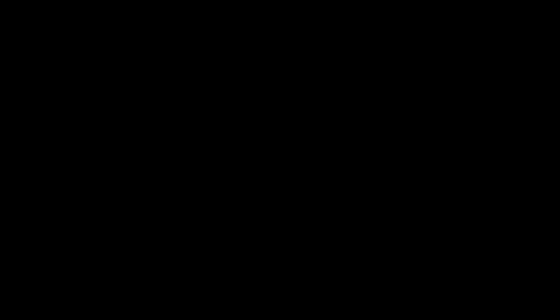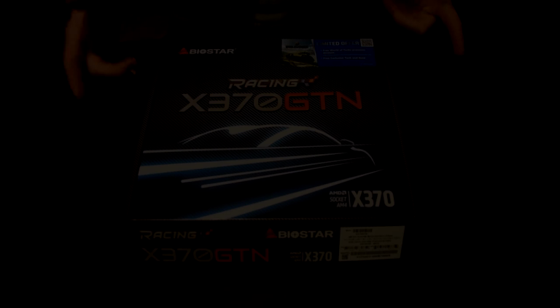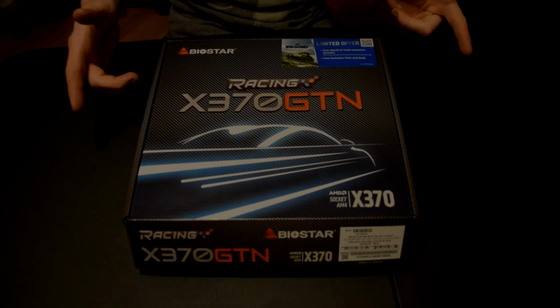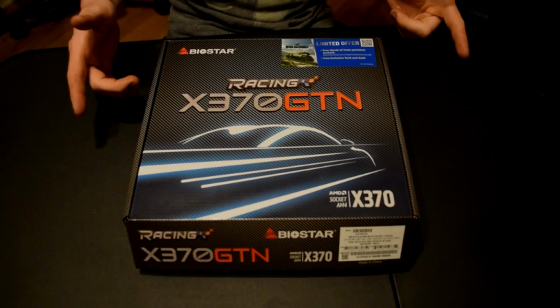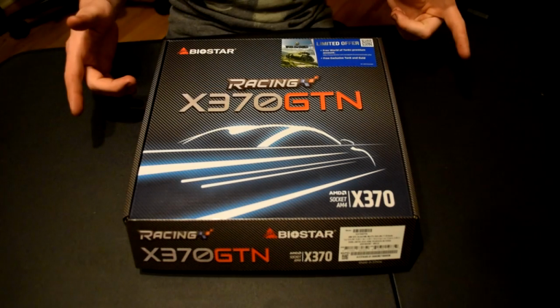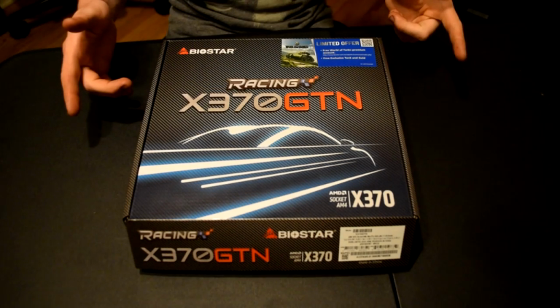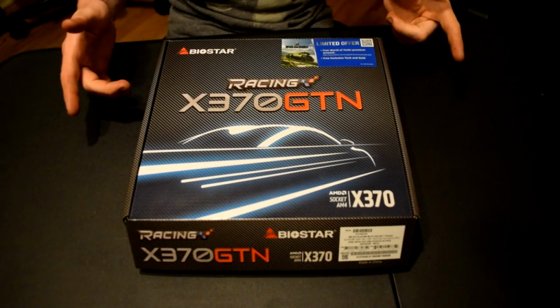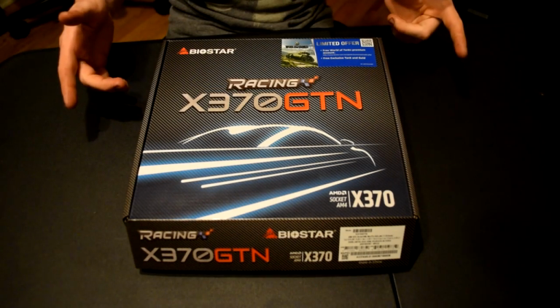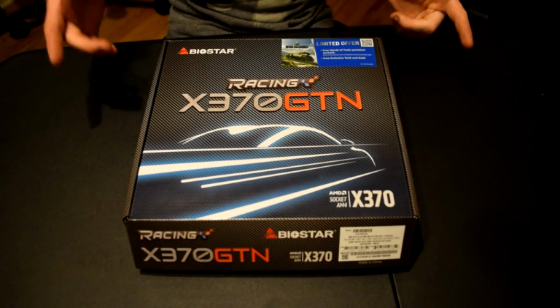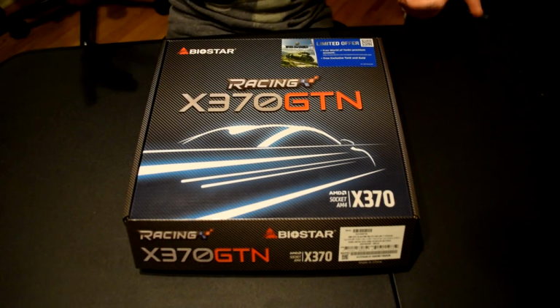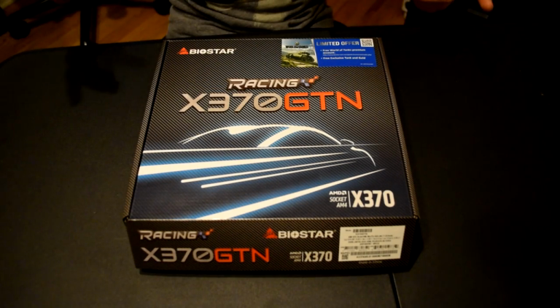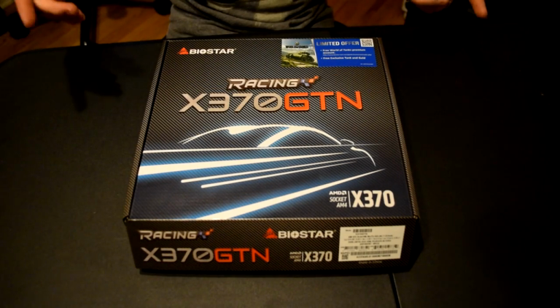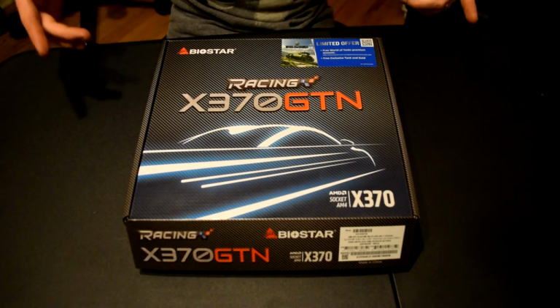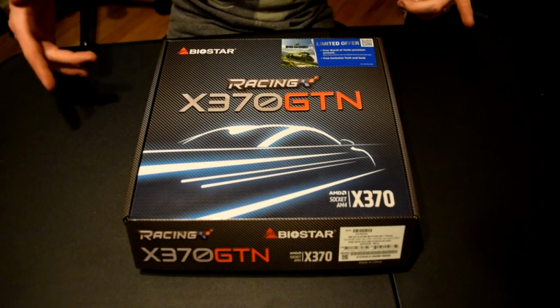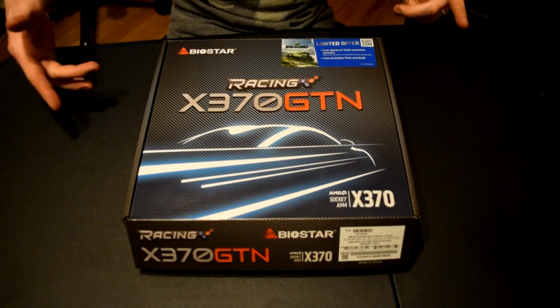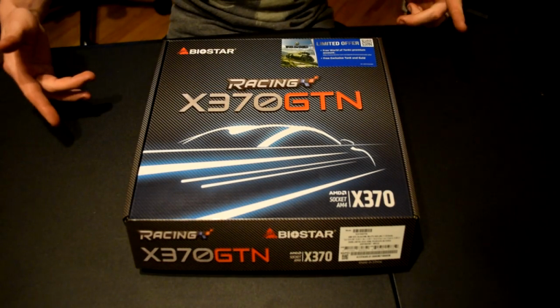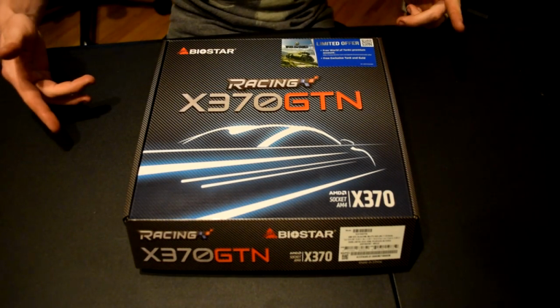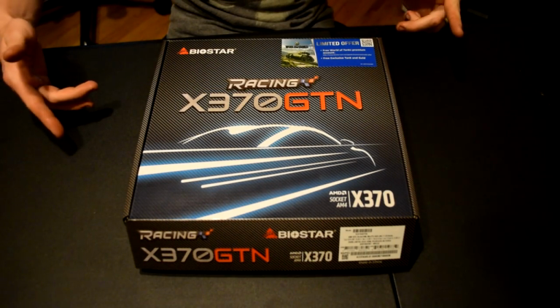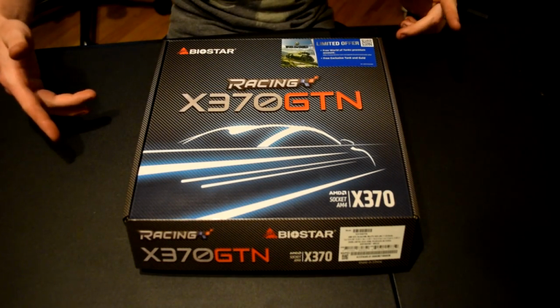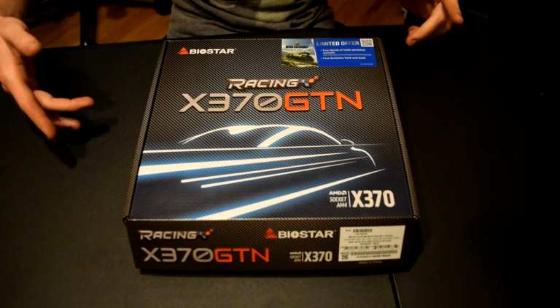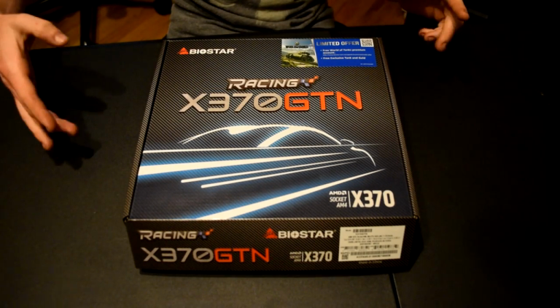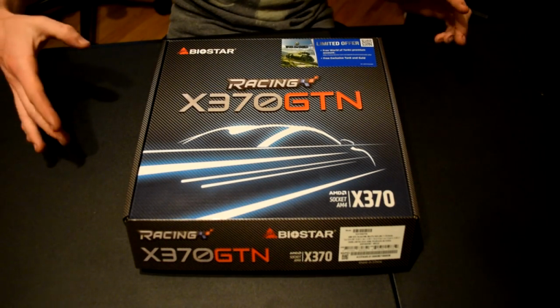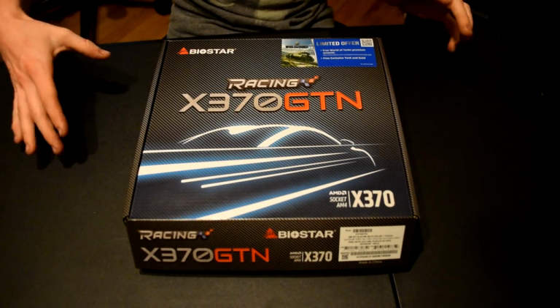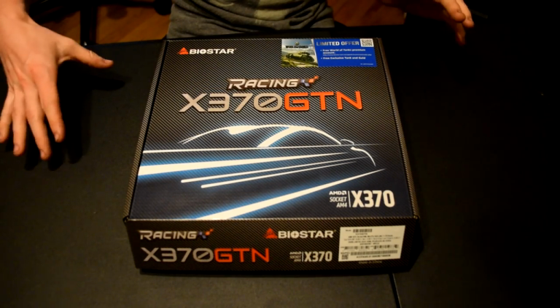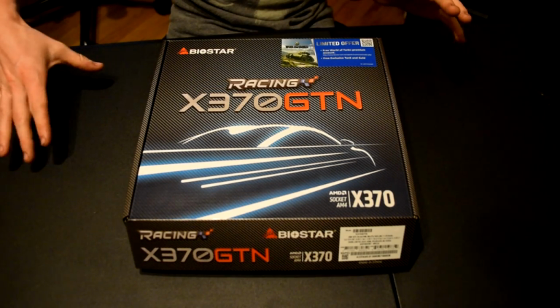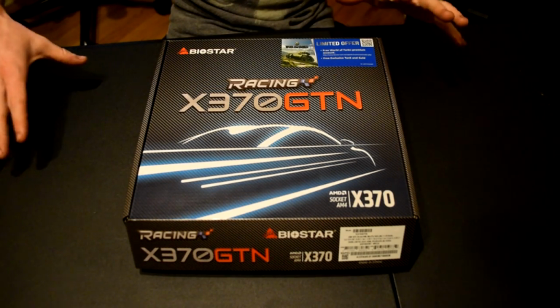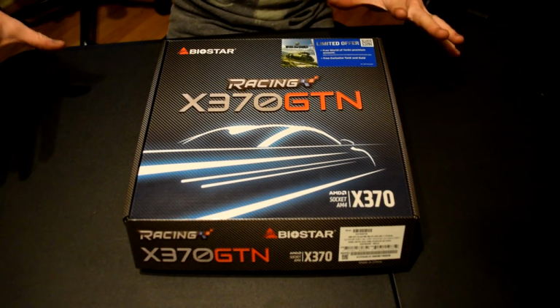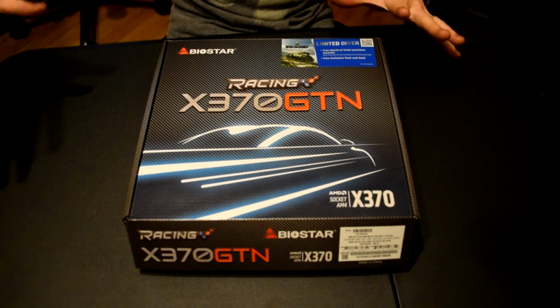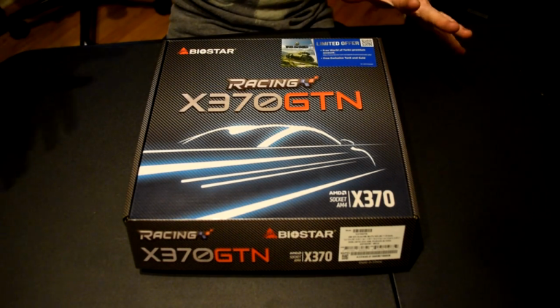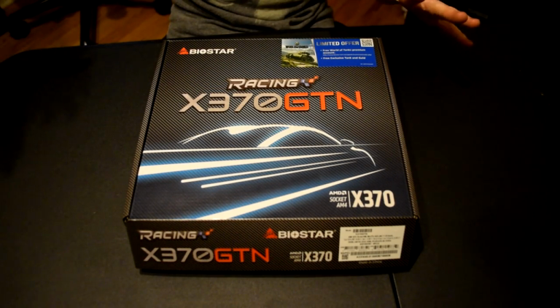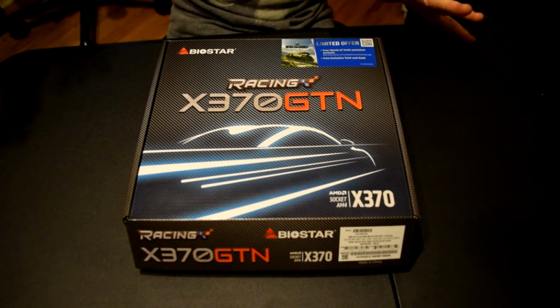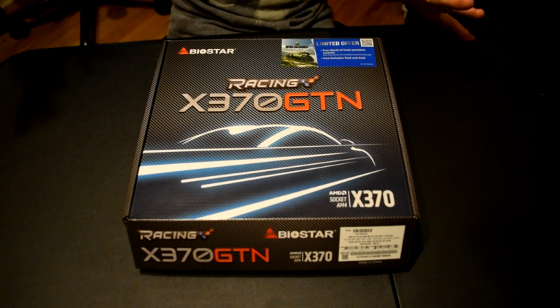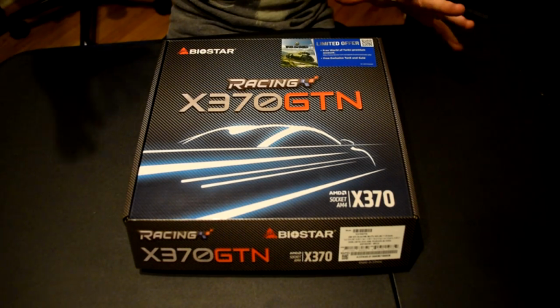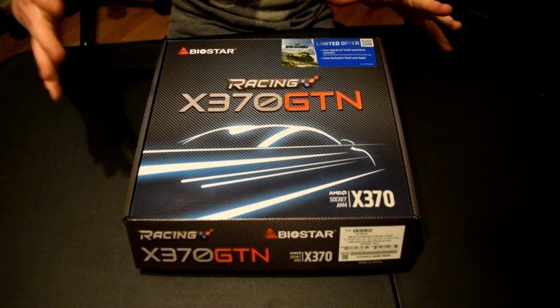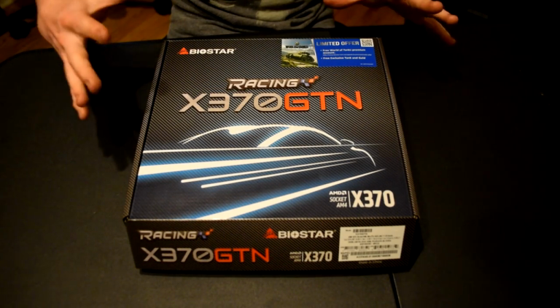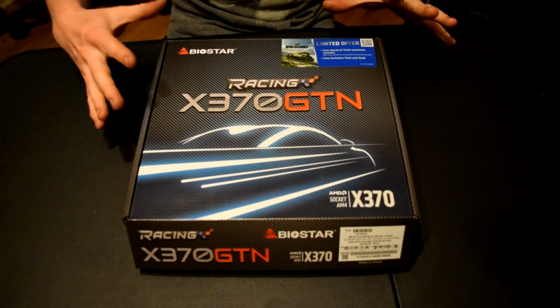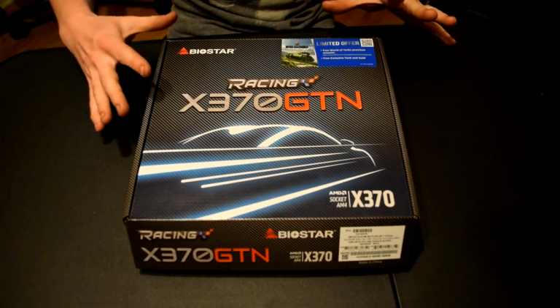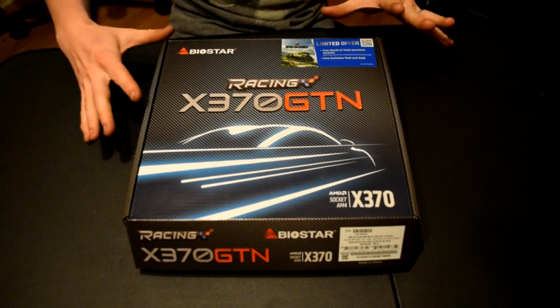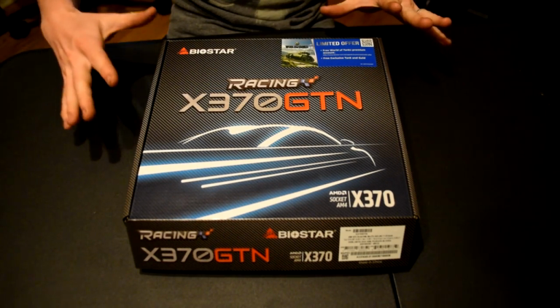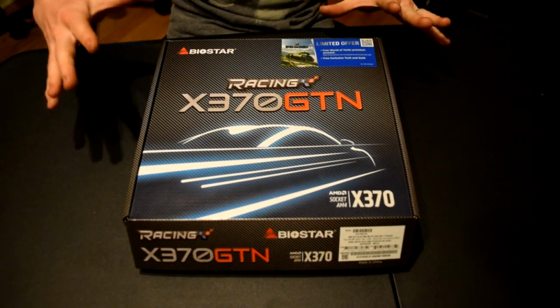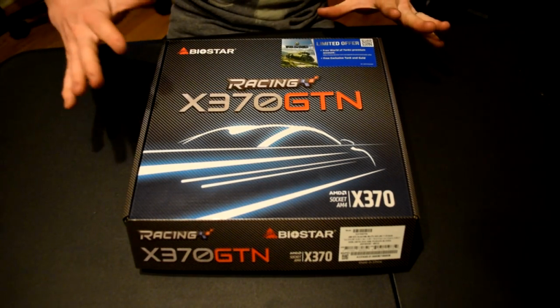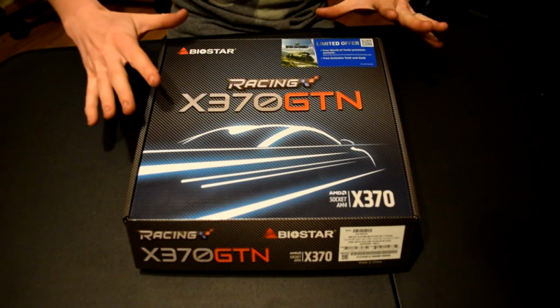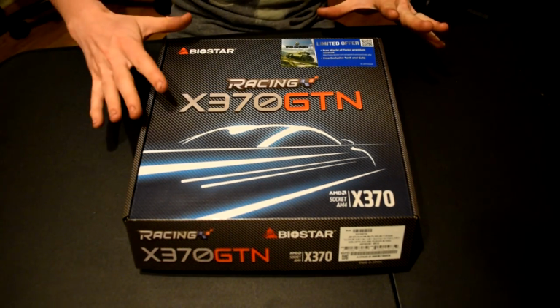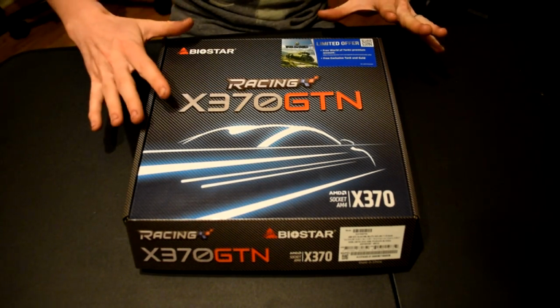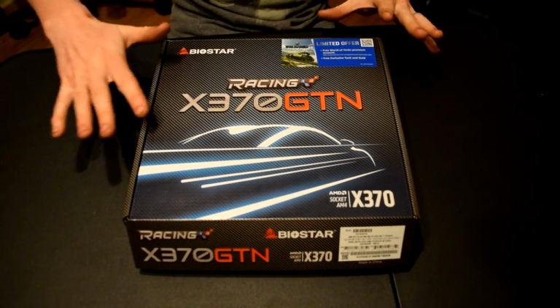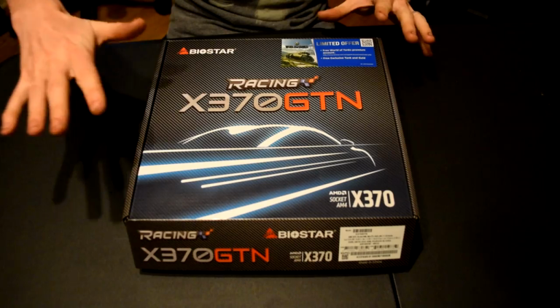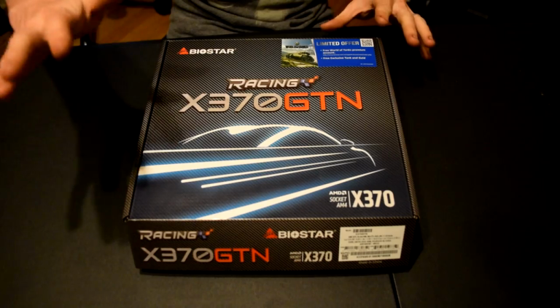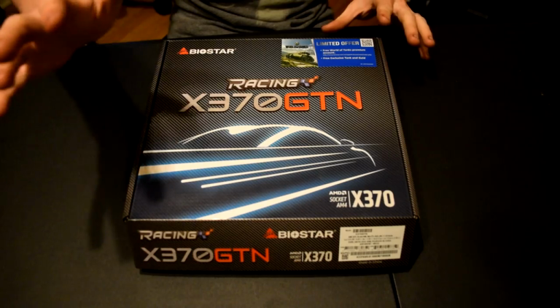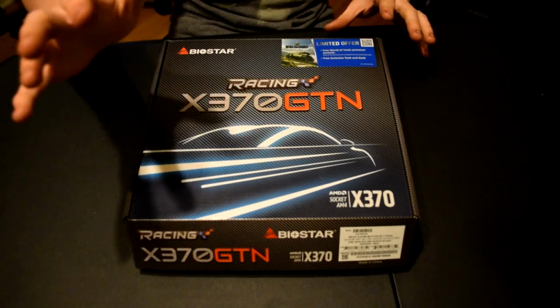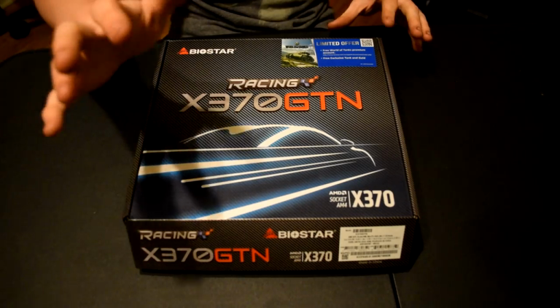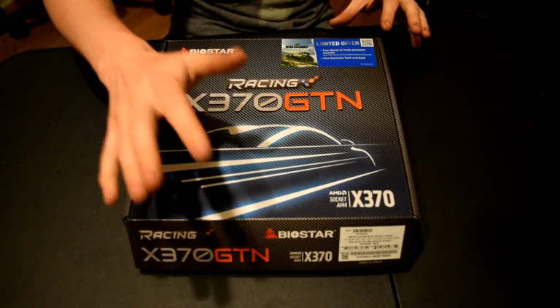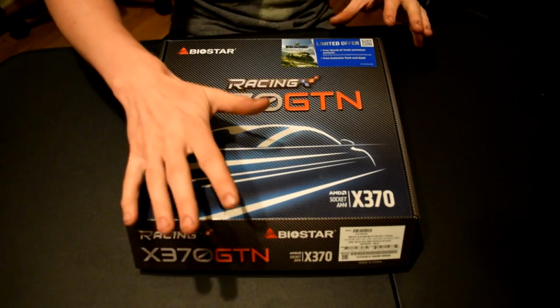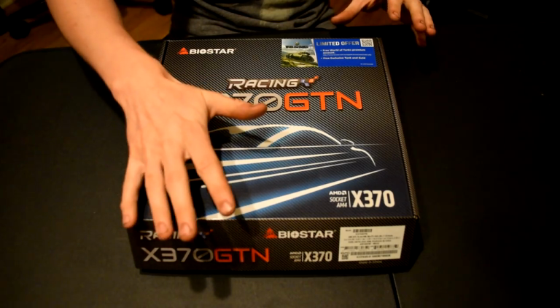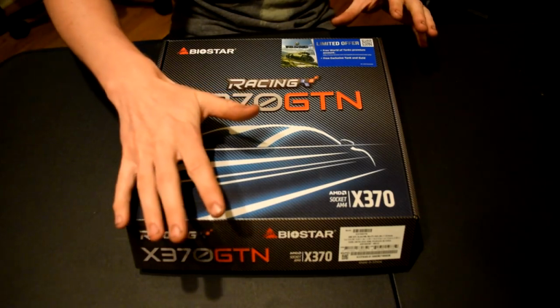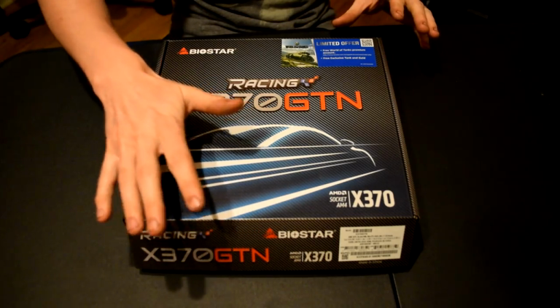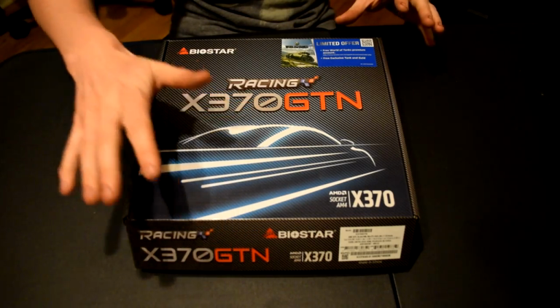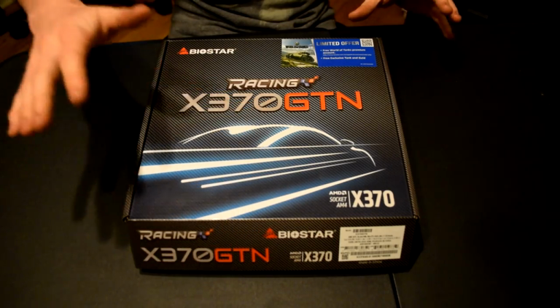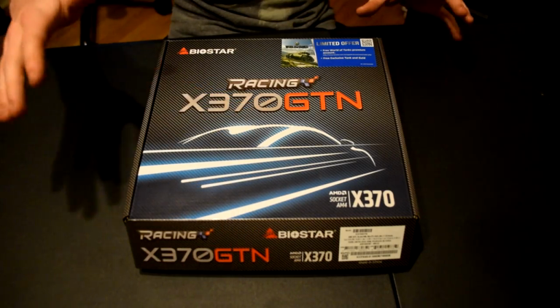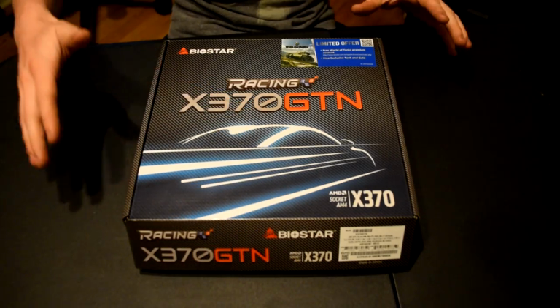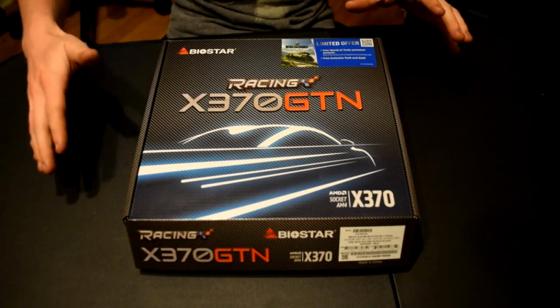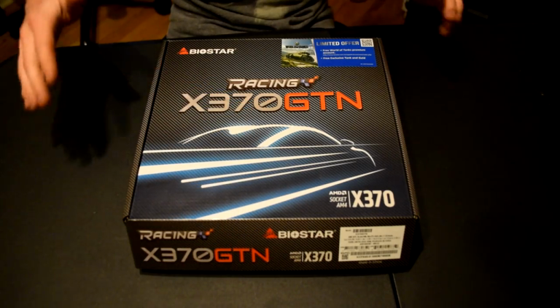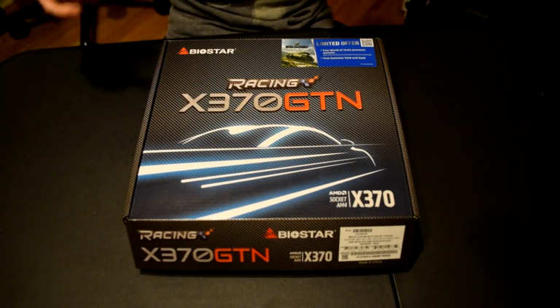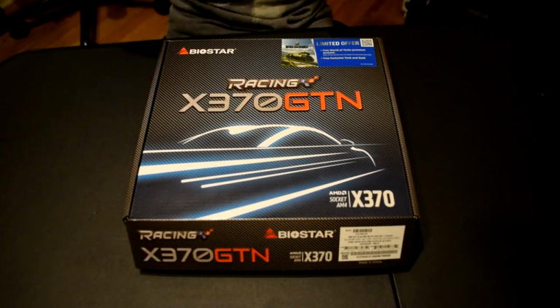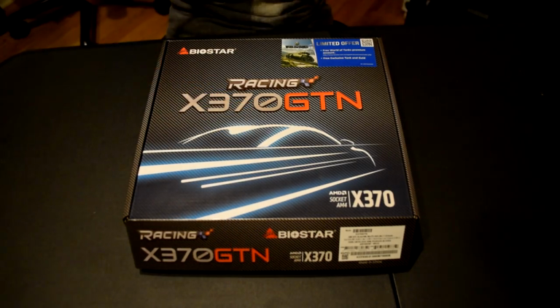Hey, how's it going guys? Jackson here with the Toasty Bros and today we're going to be doing a little unboxing of this Biostar X370. Hope you guys enjoy.